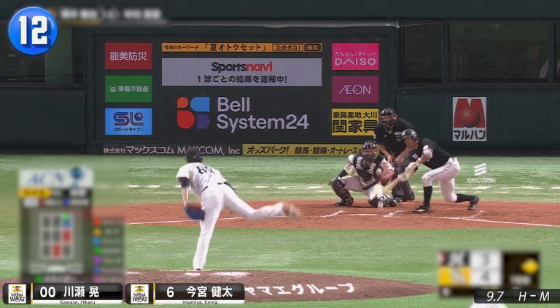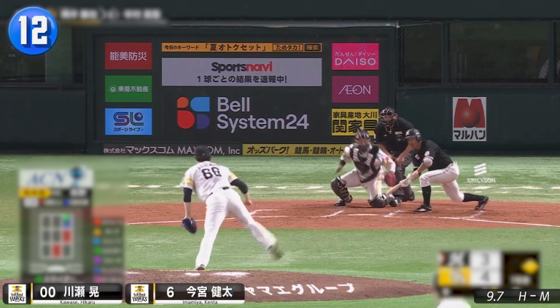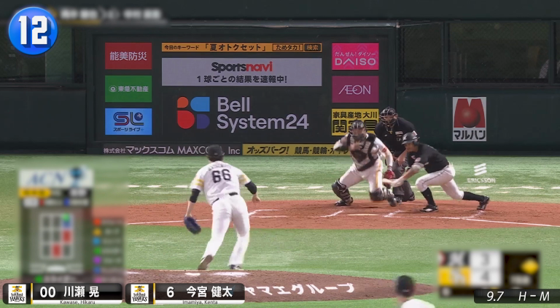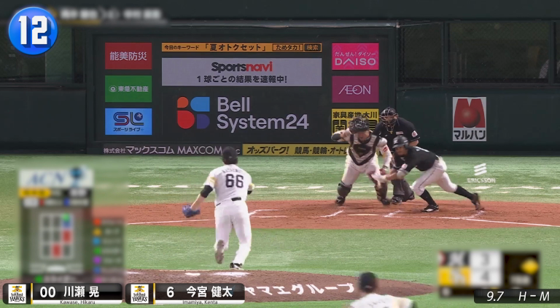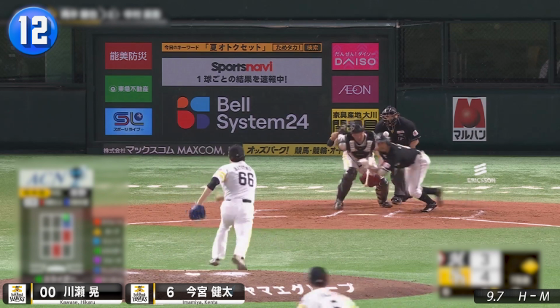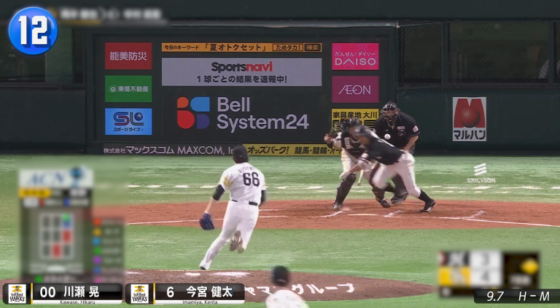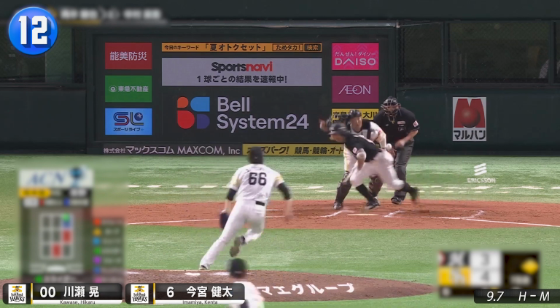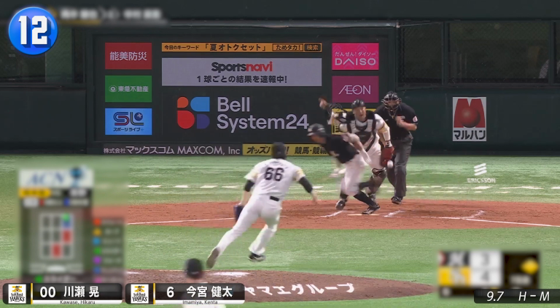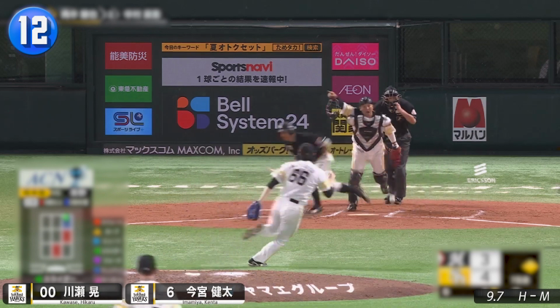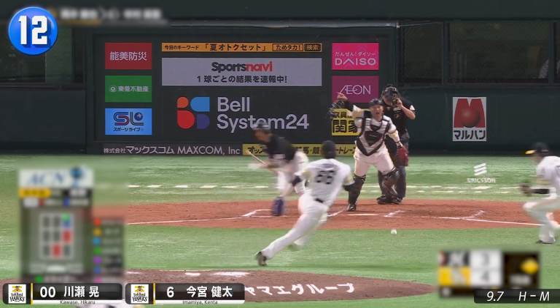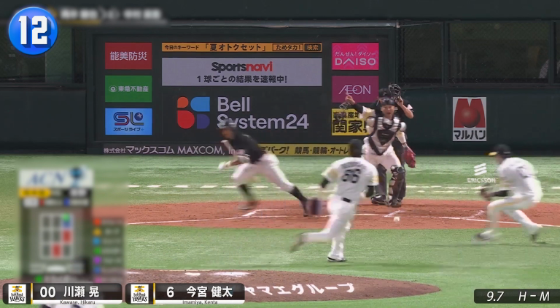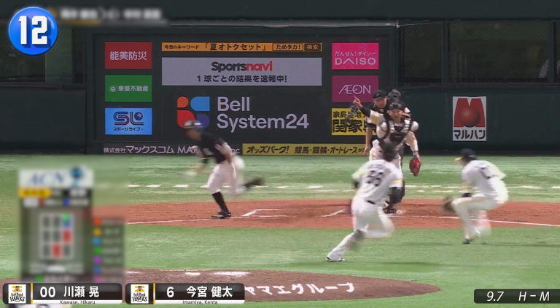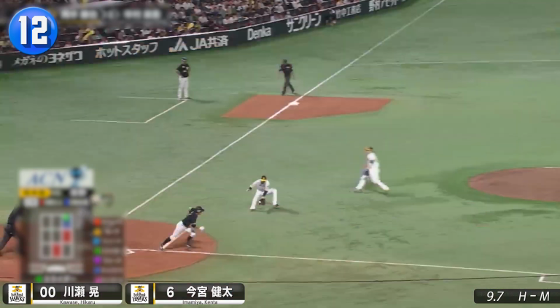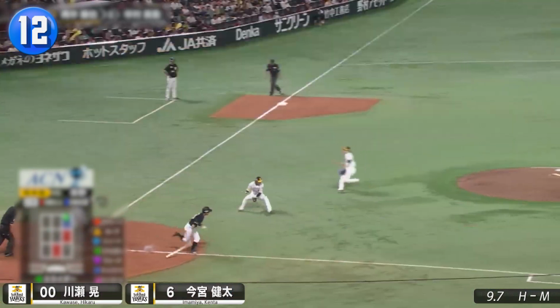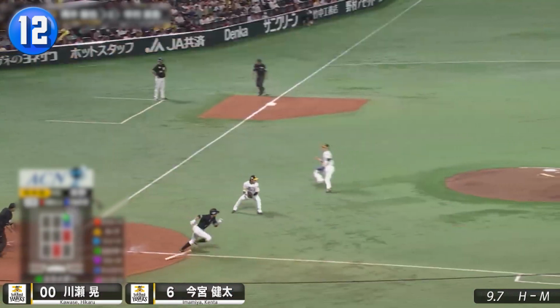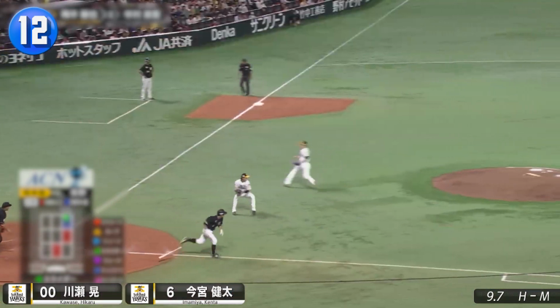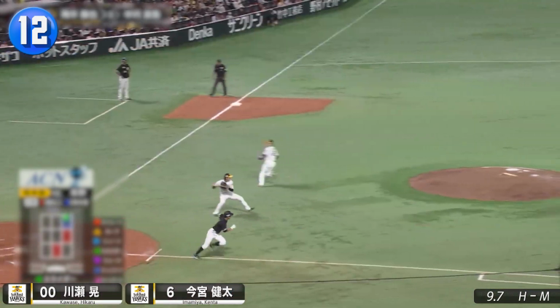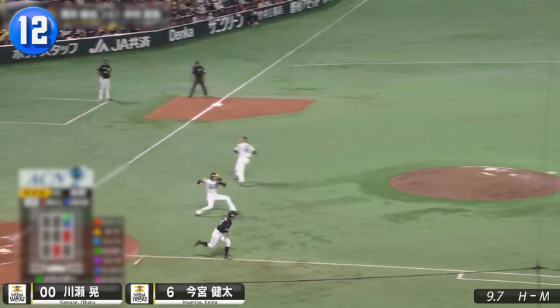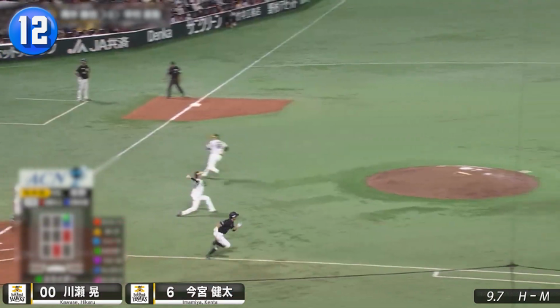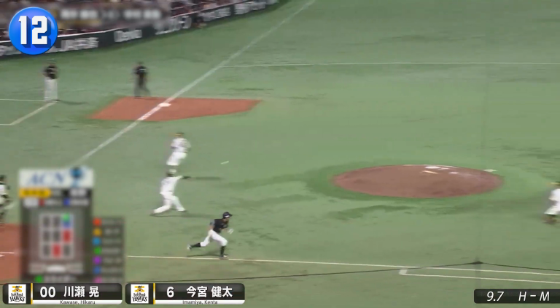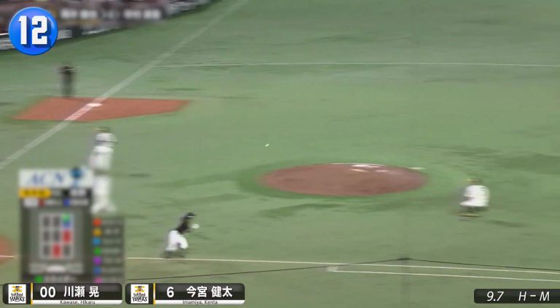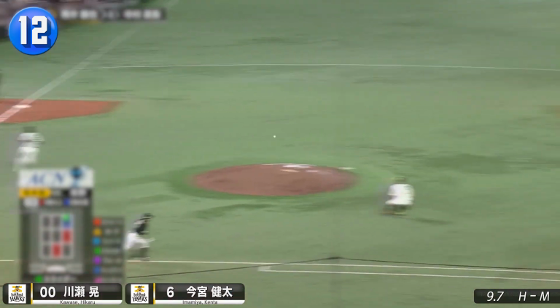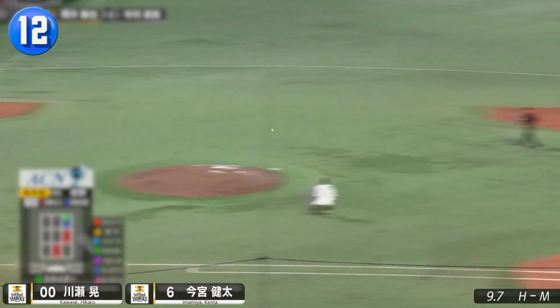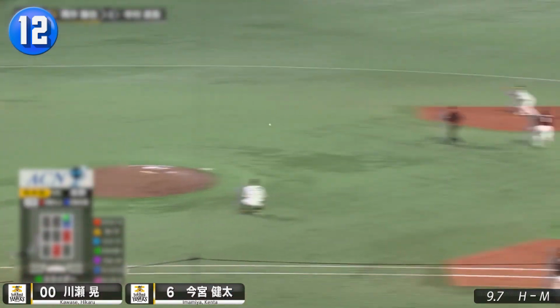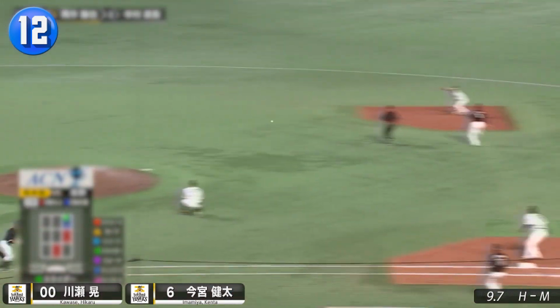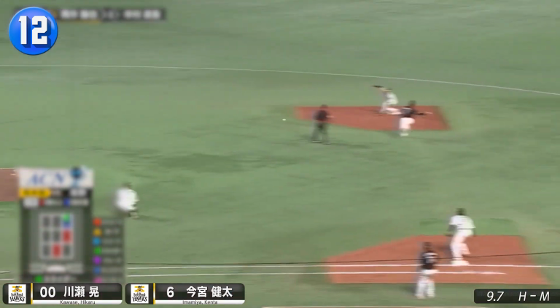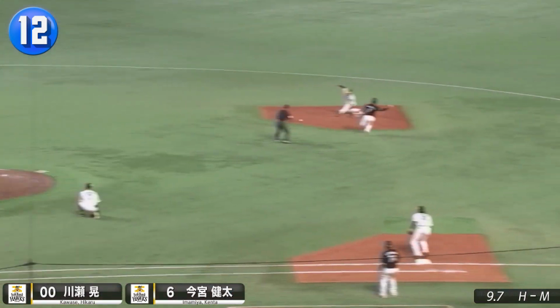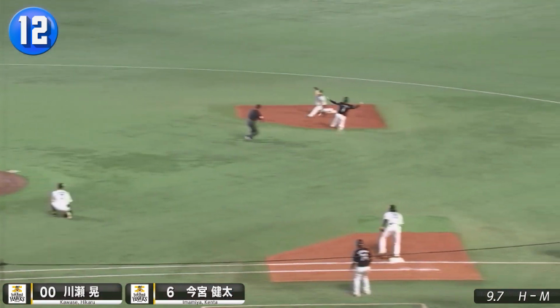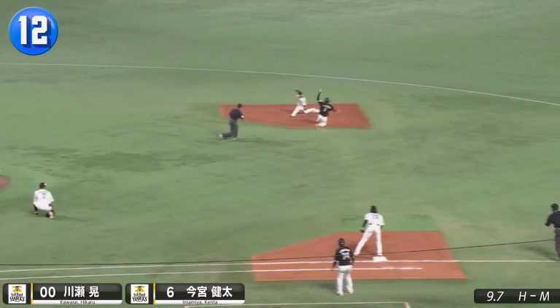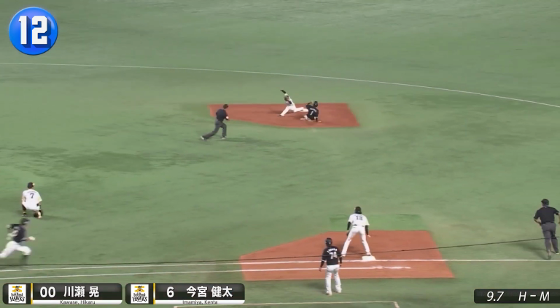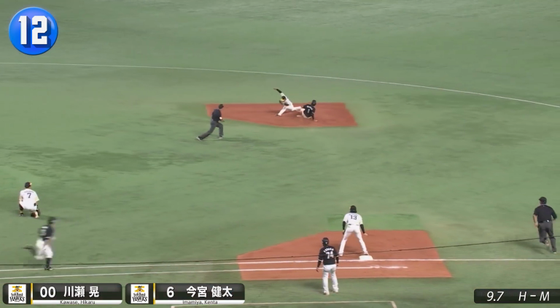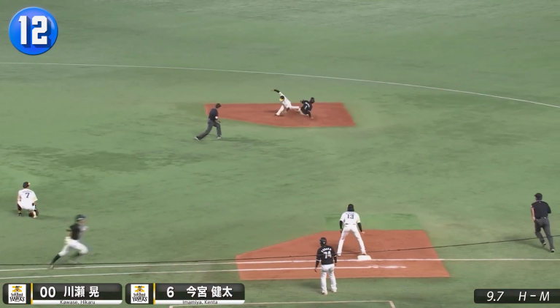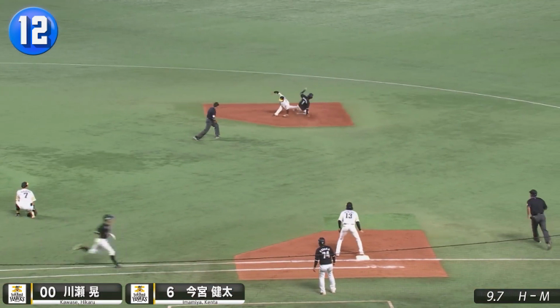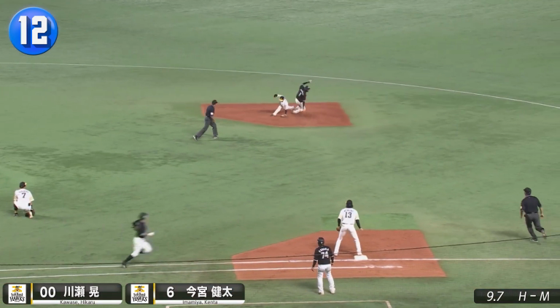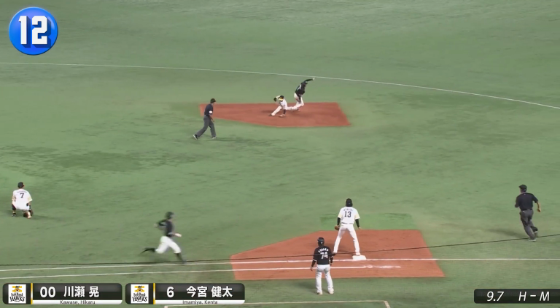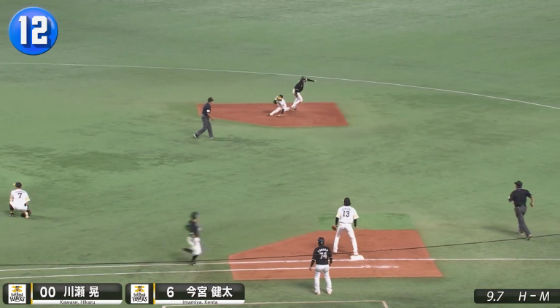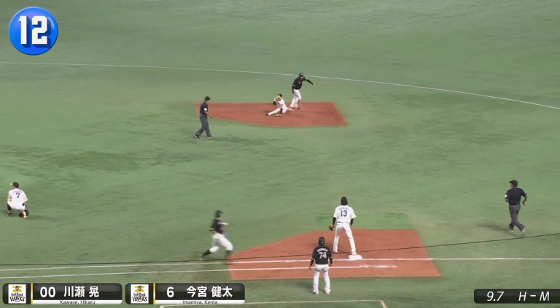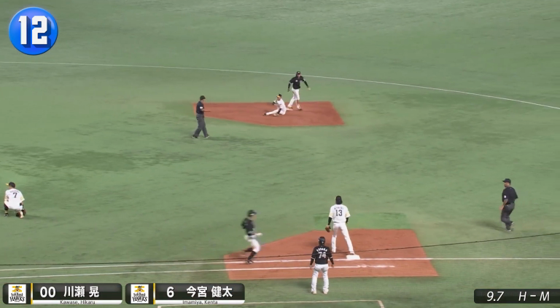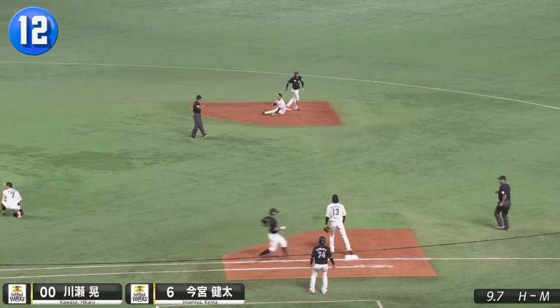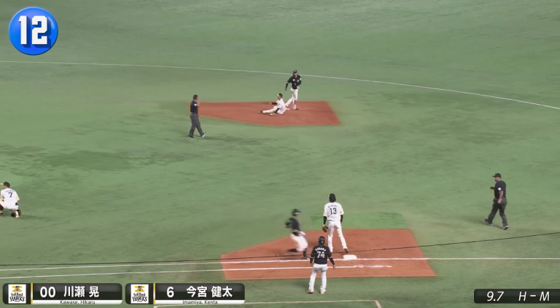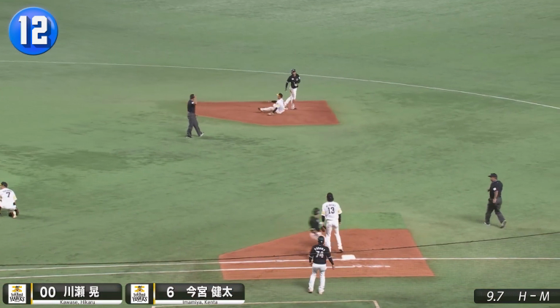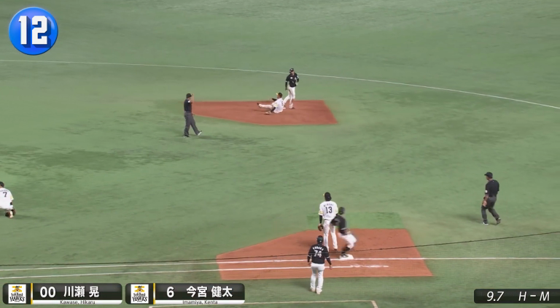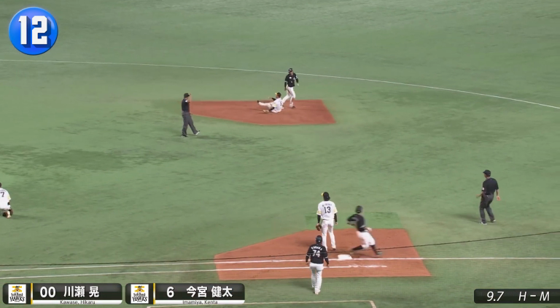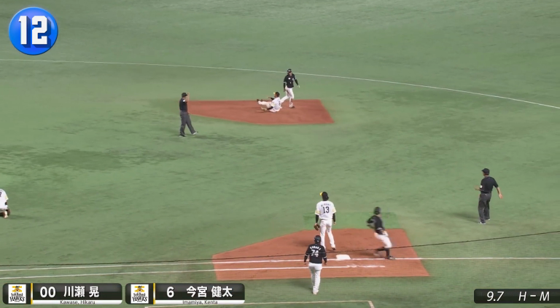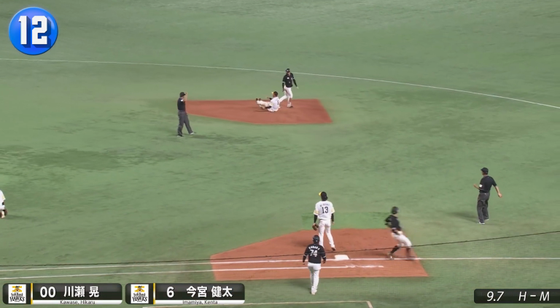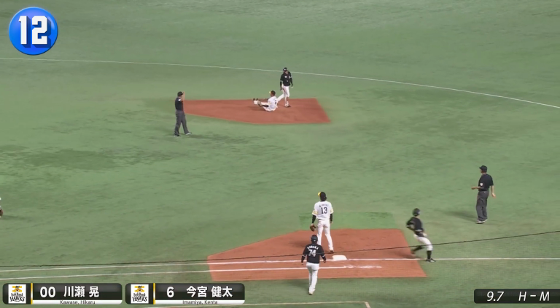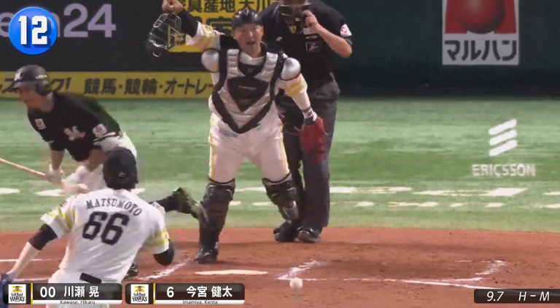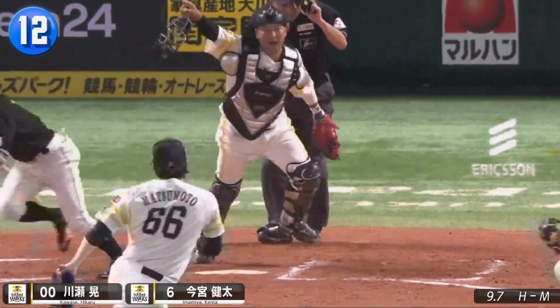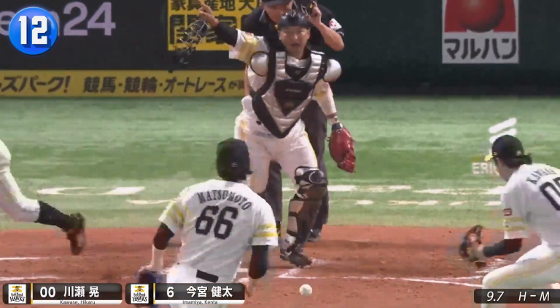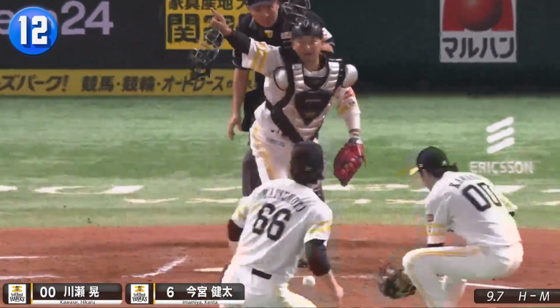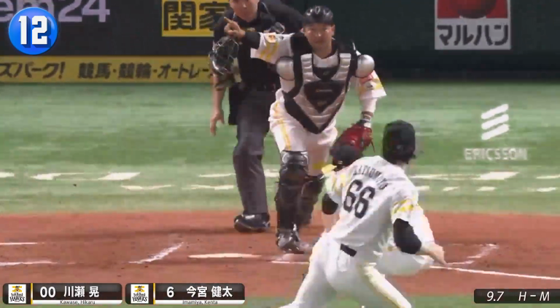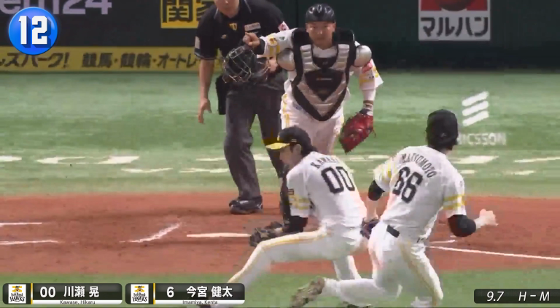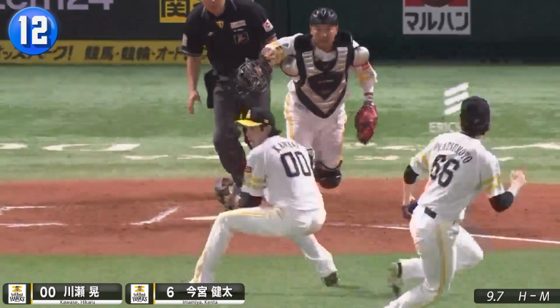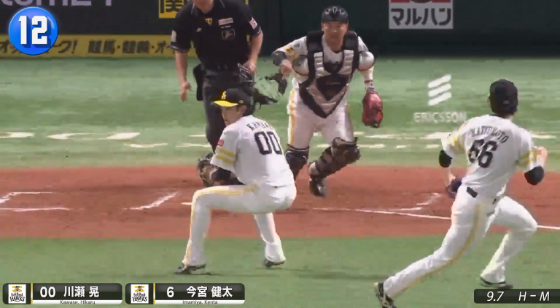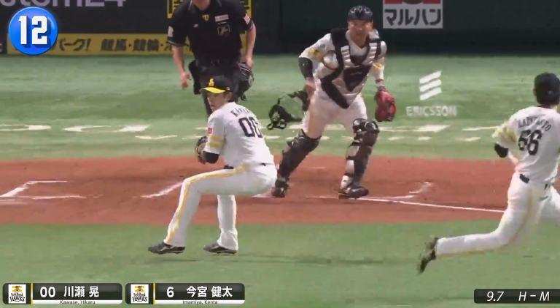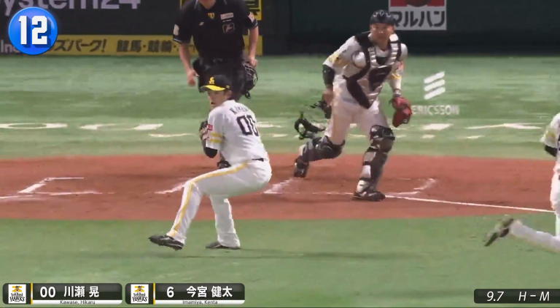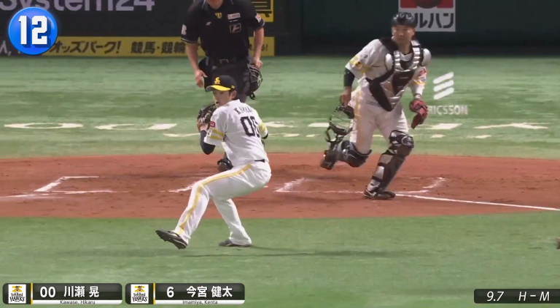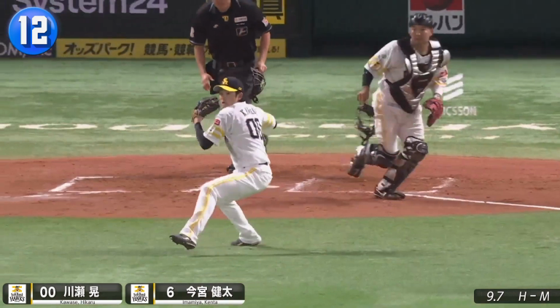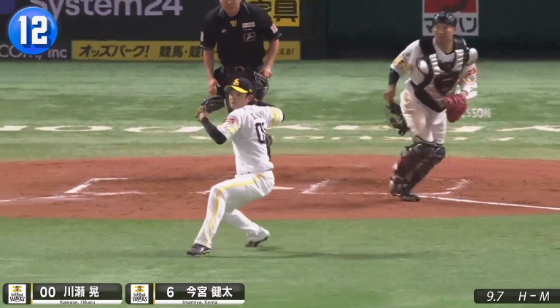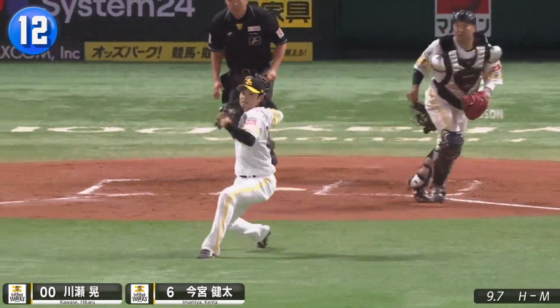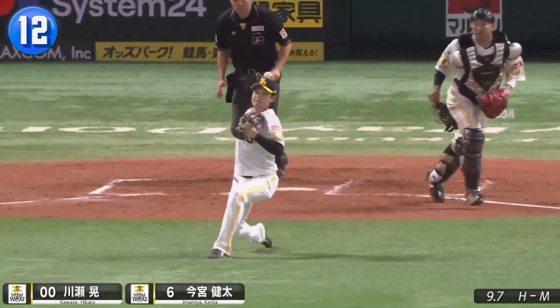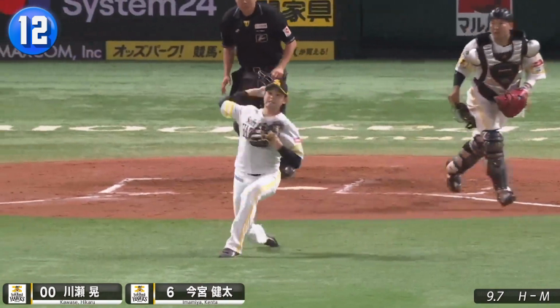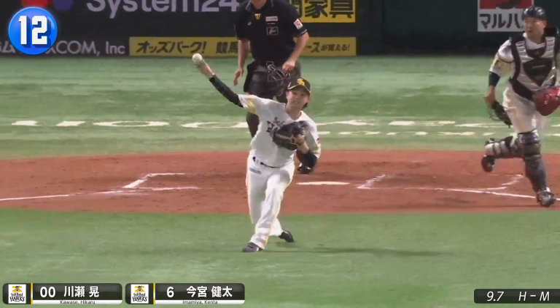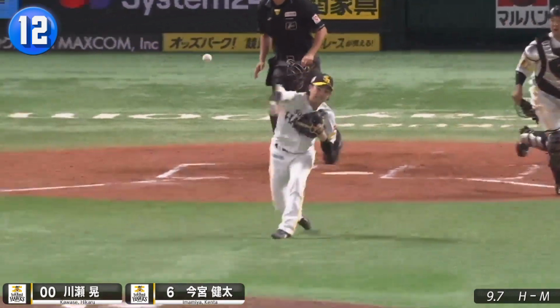Another bunt gone wrong. This time Hawks third baseman Hikaru Kawase charging and firing to shortstop Kenta Imamiya for the force.